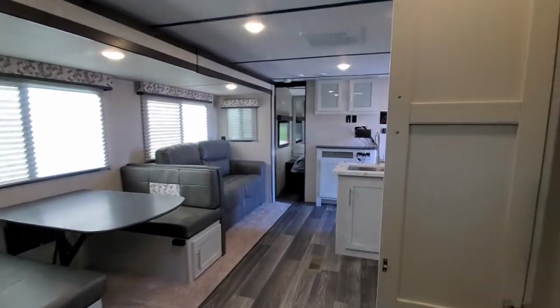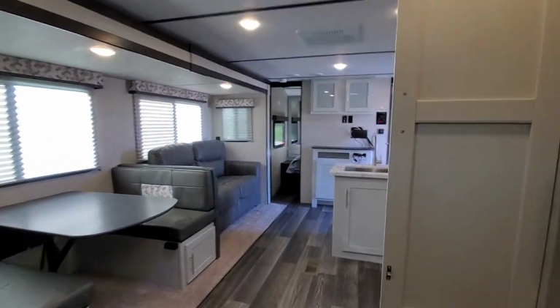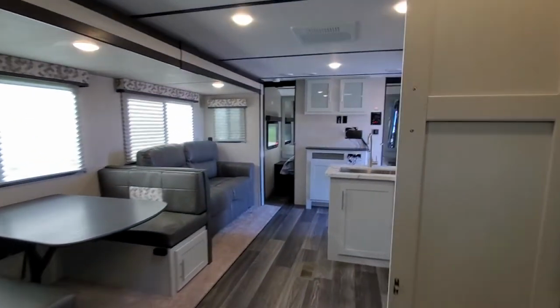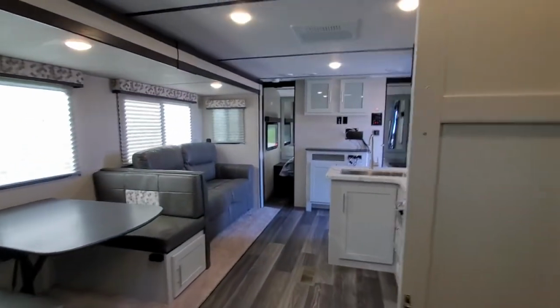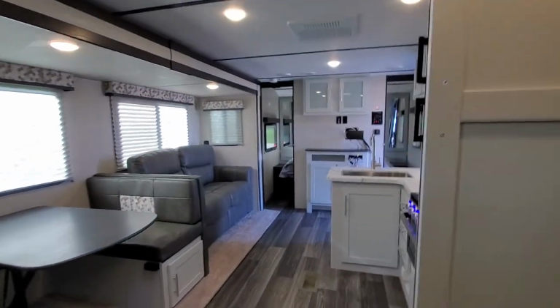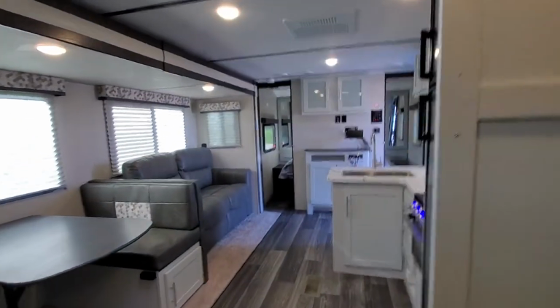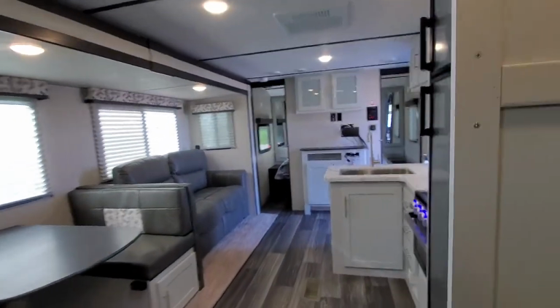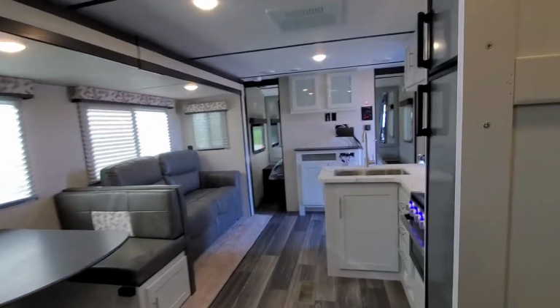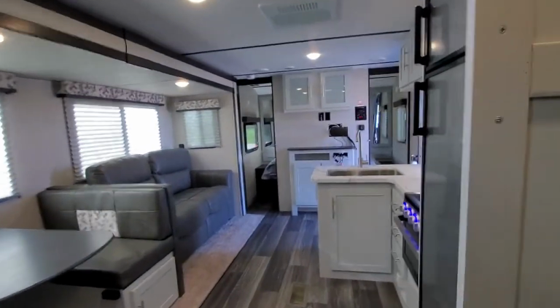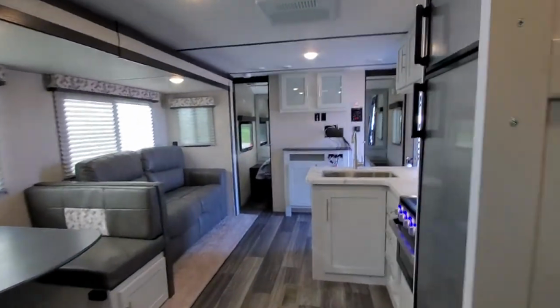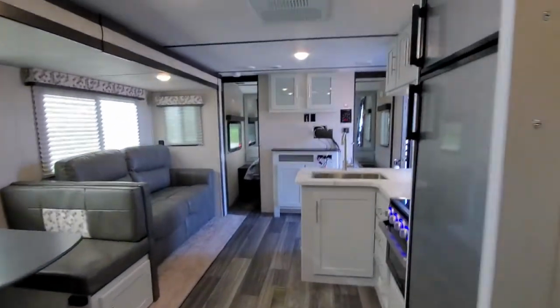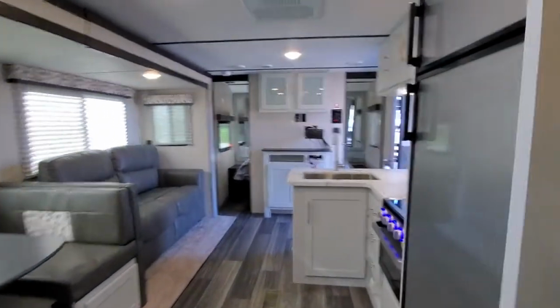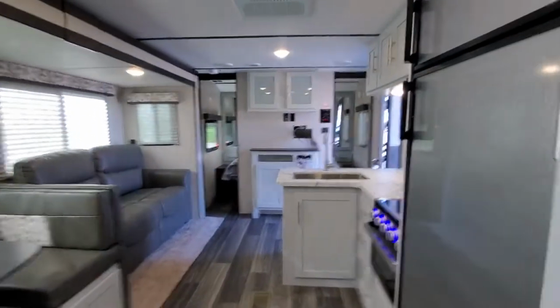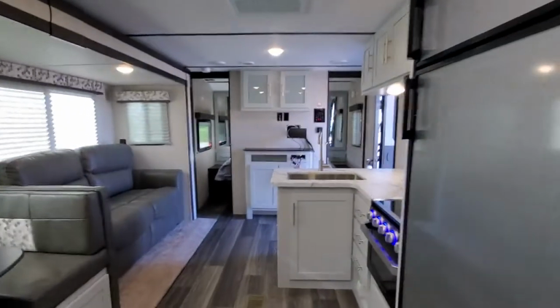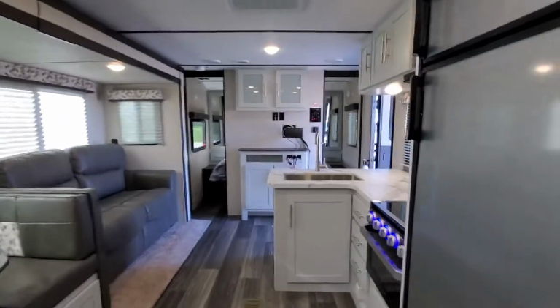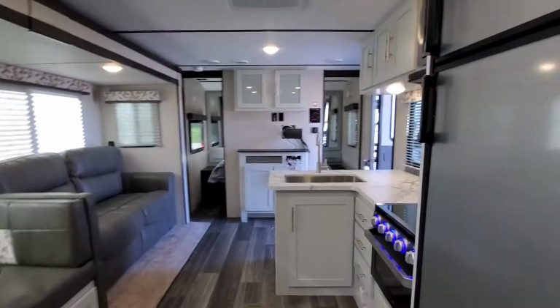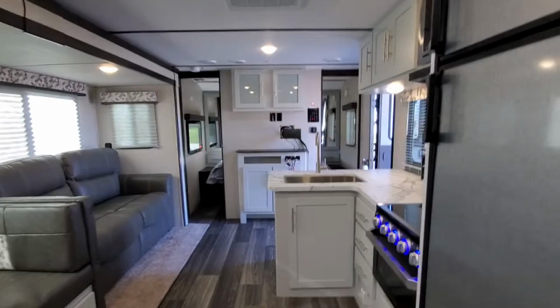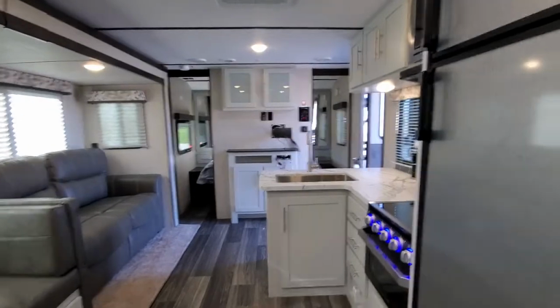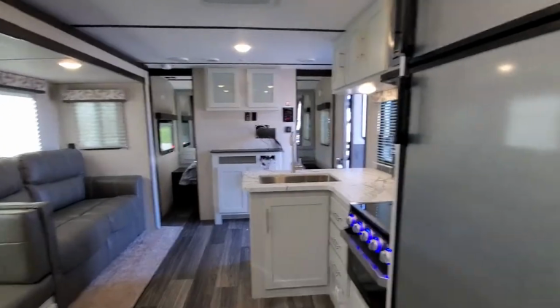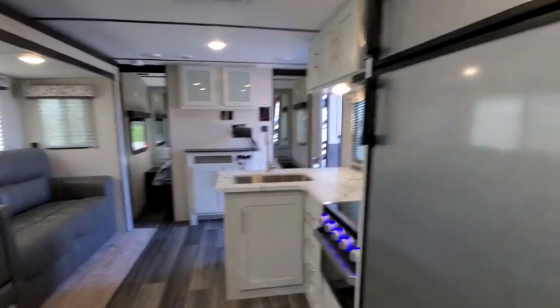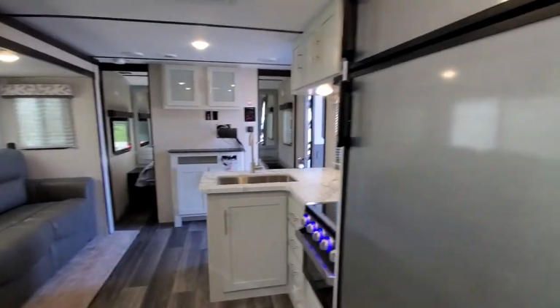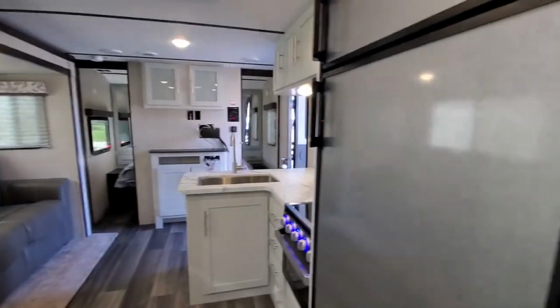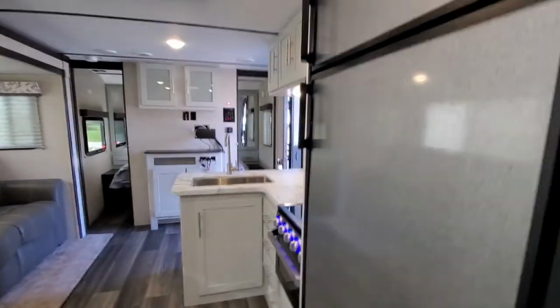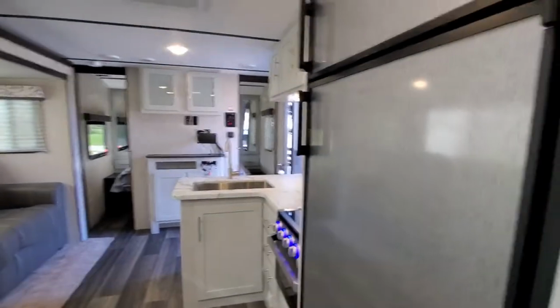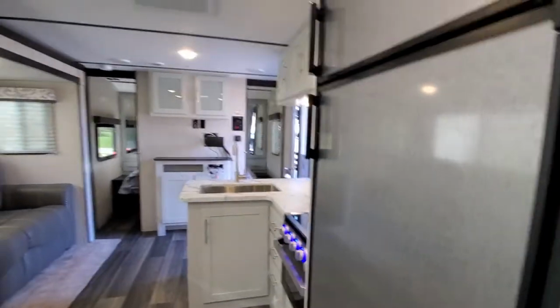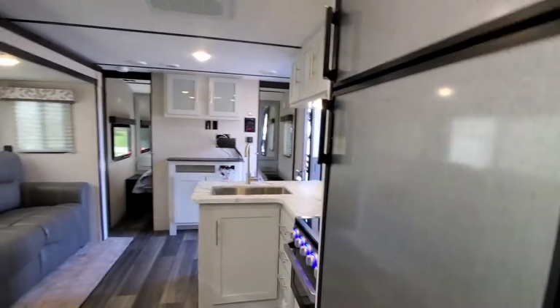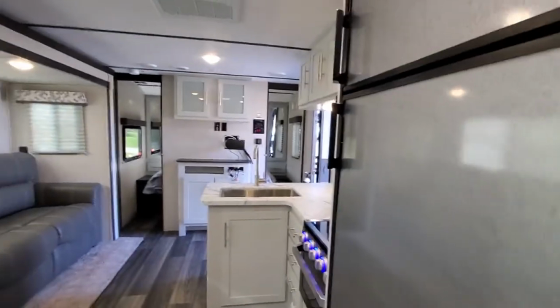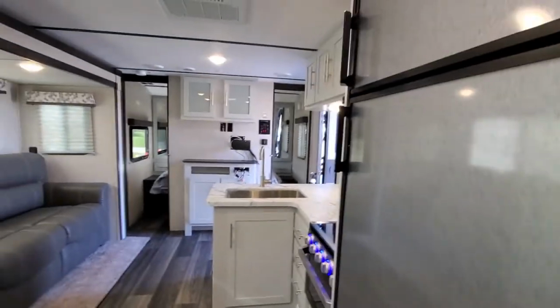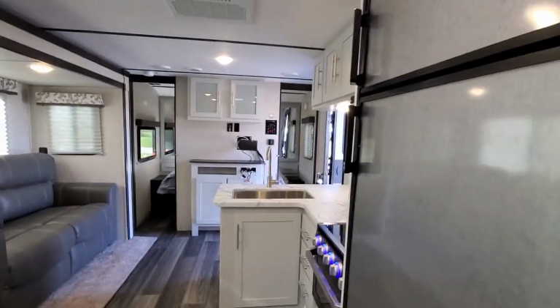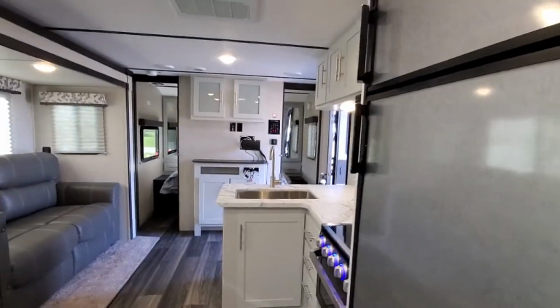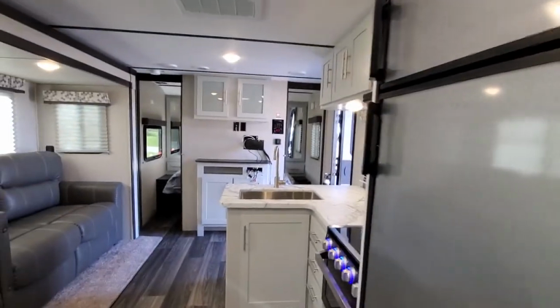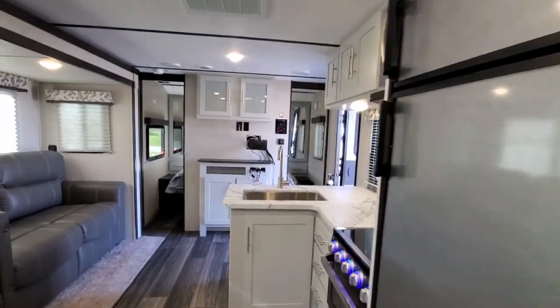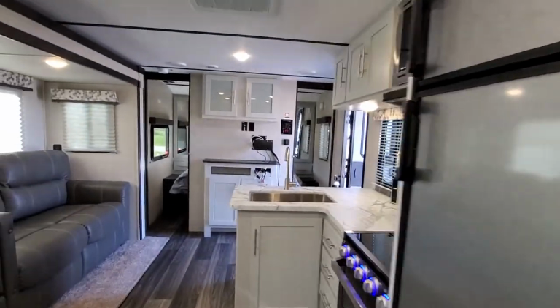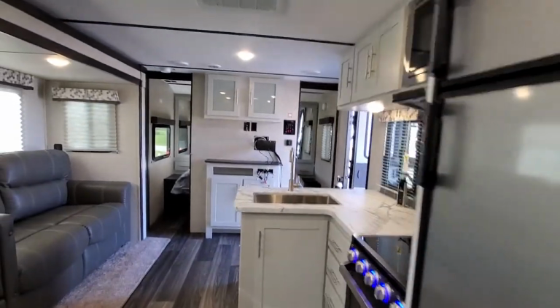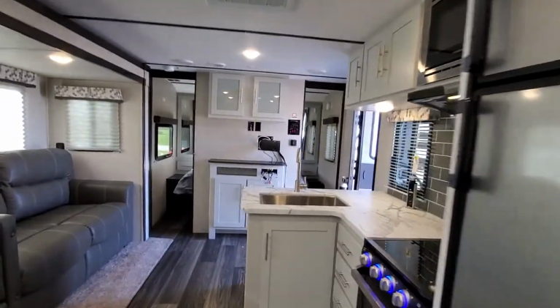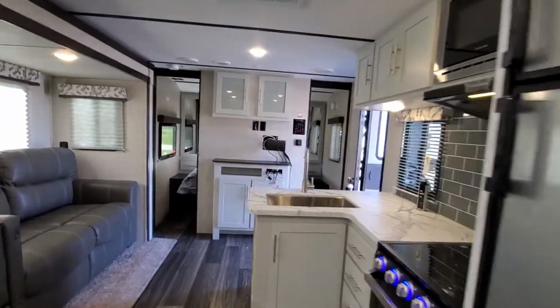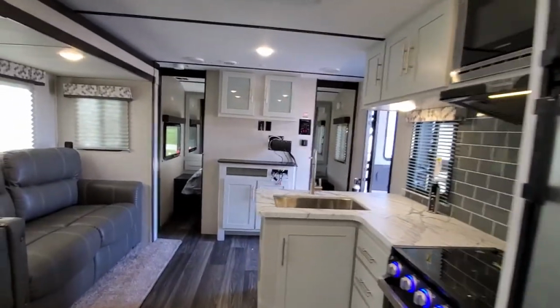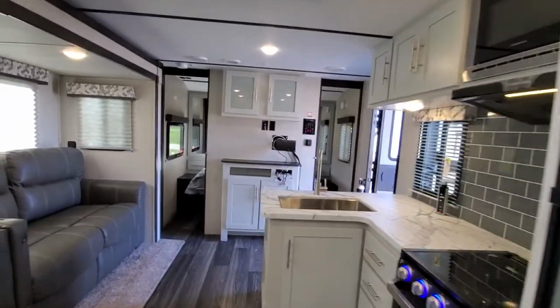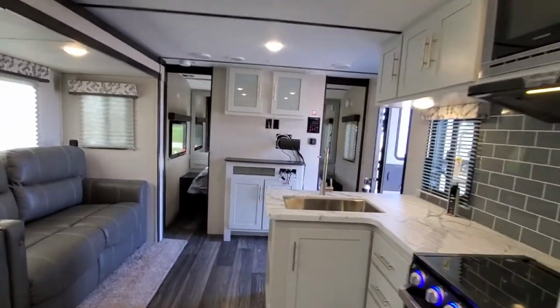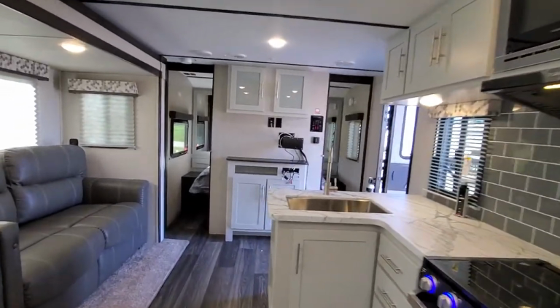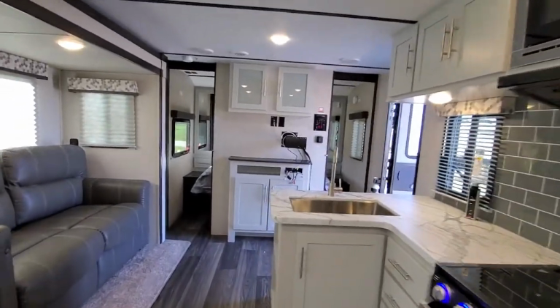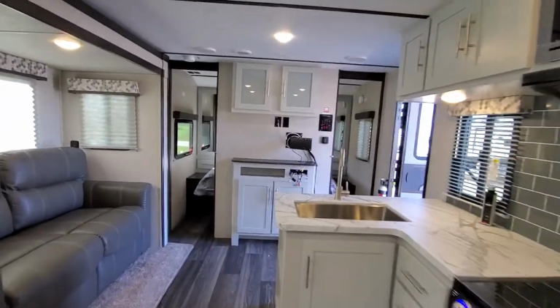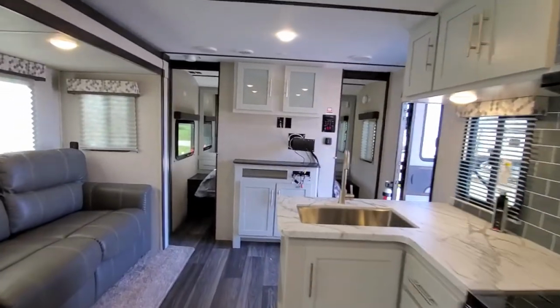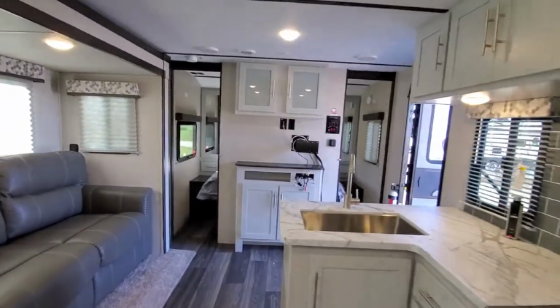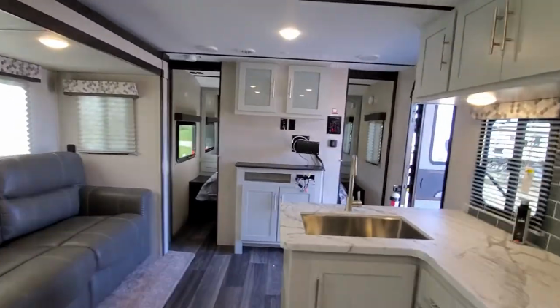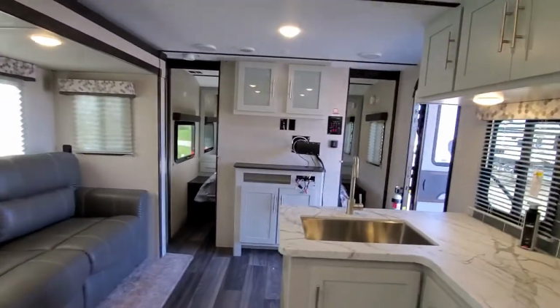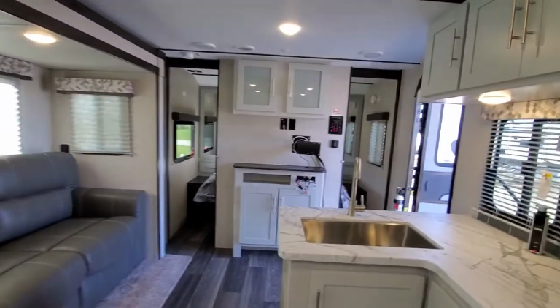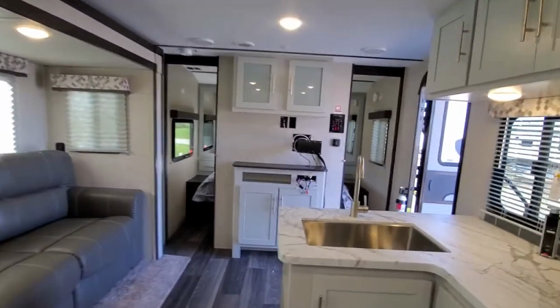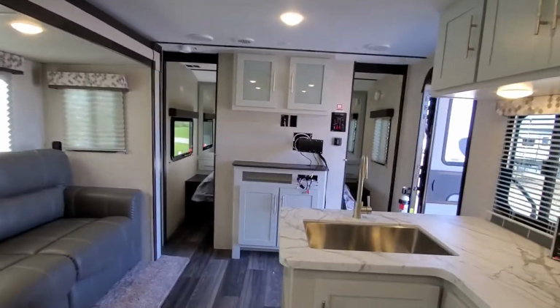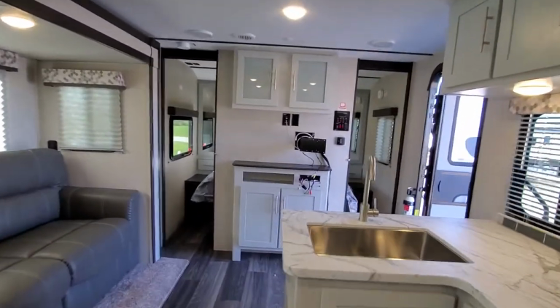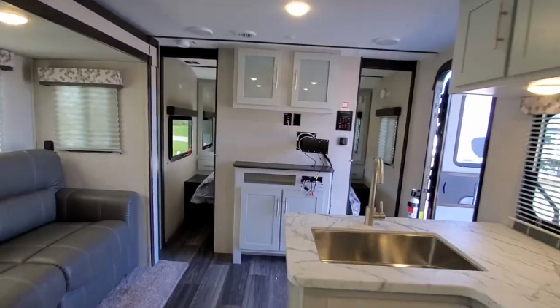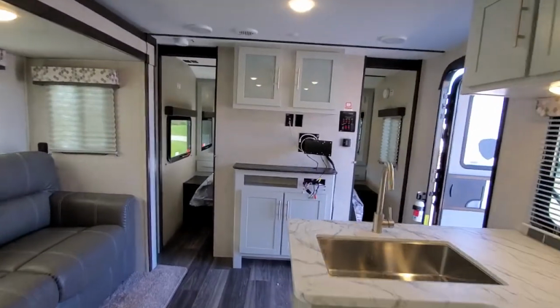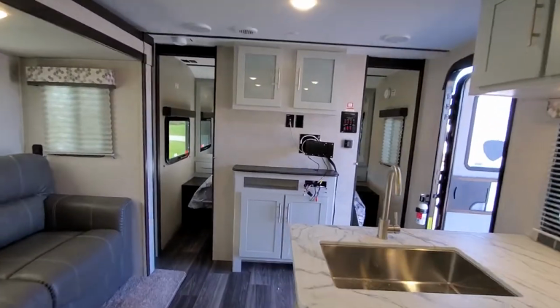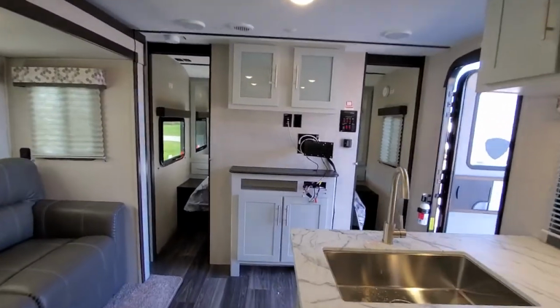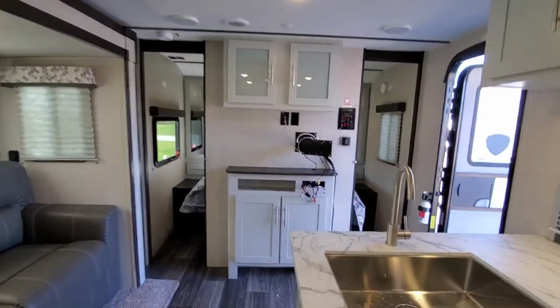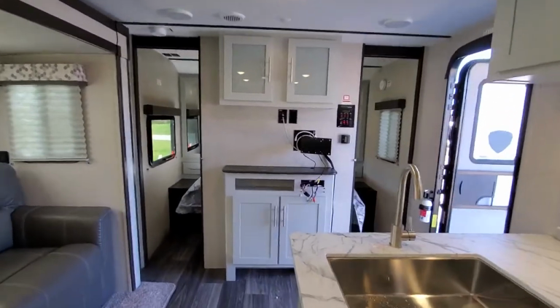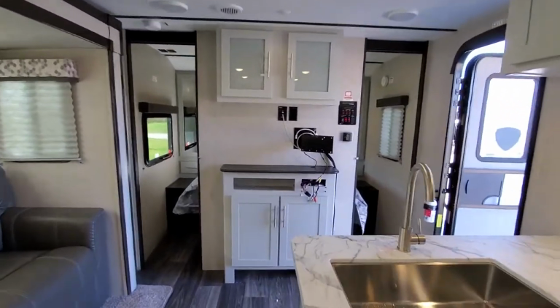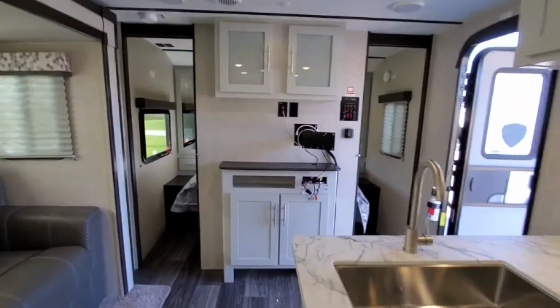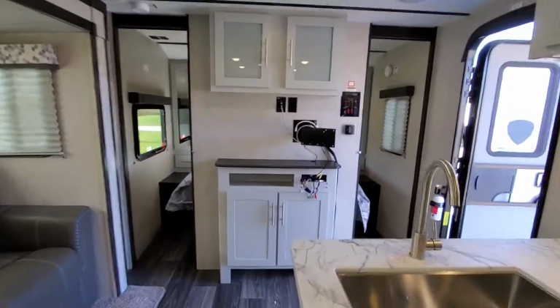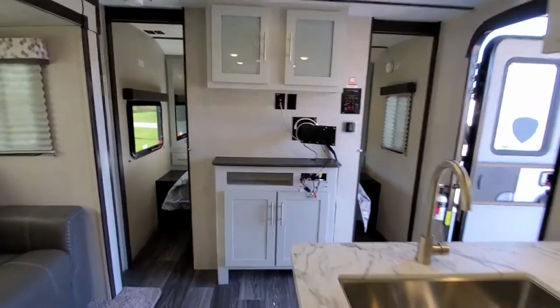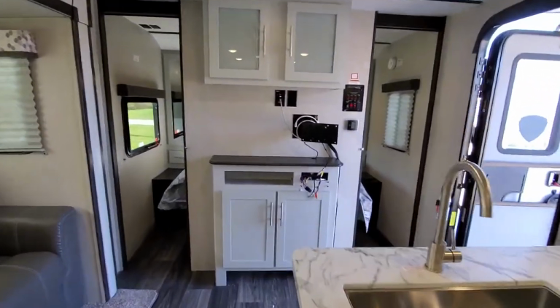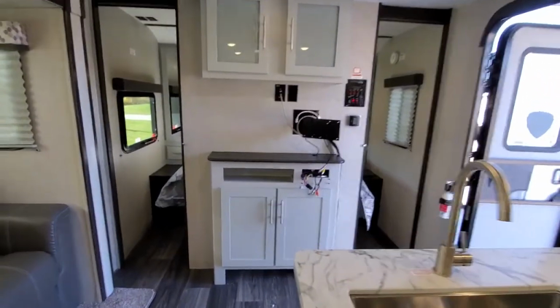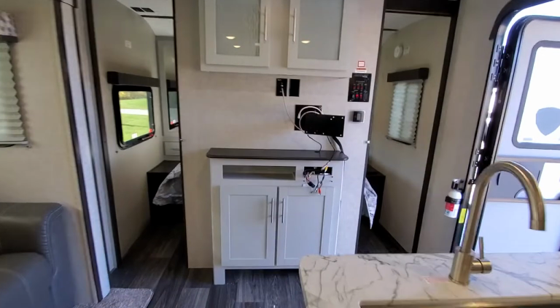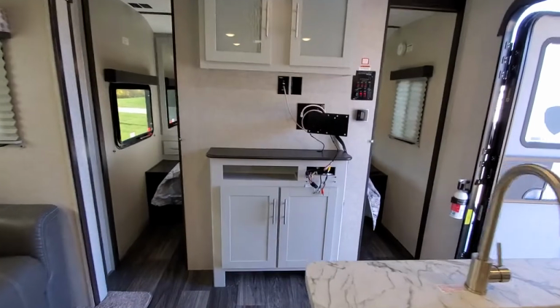This unit does come with a television and radio — that's what the wires are dangling up here. We just take them out for security.